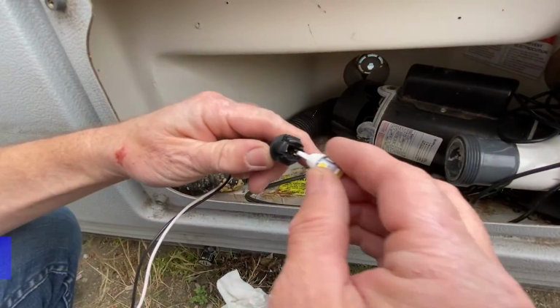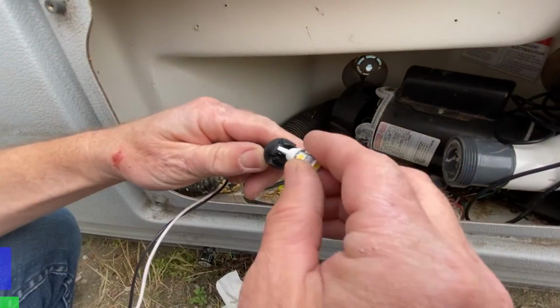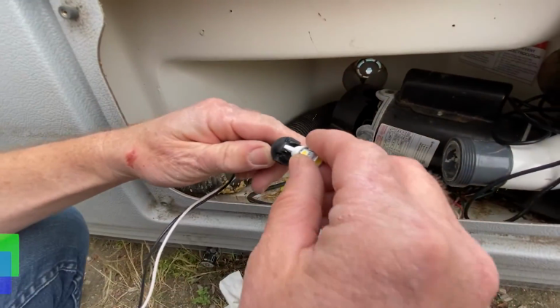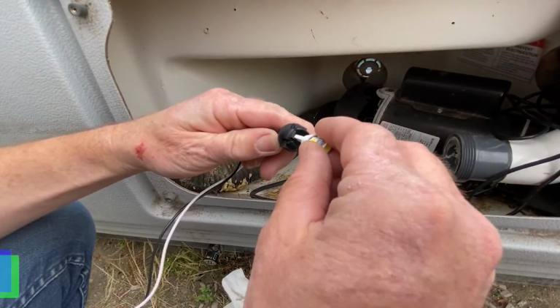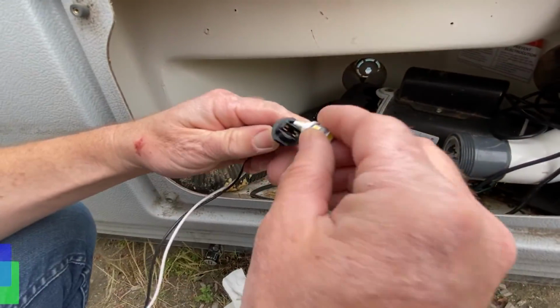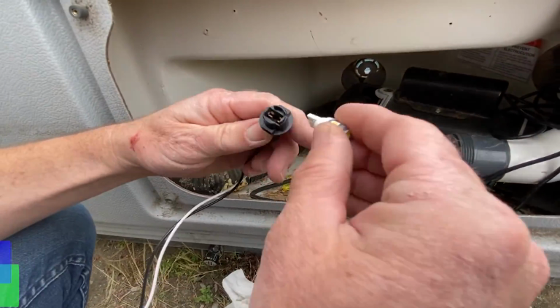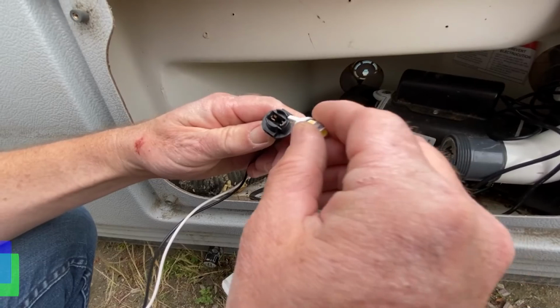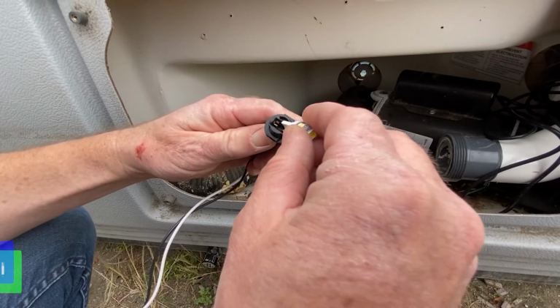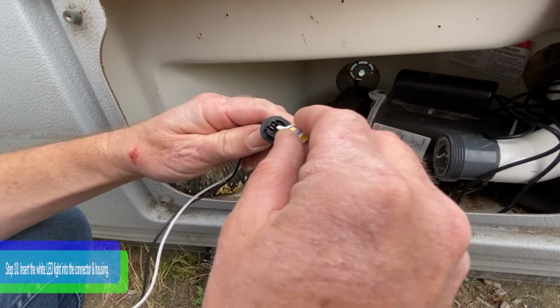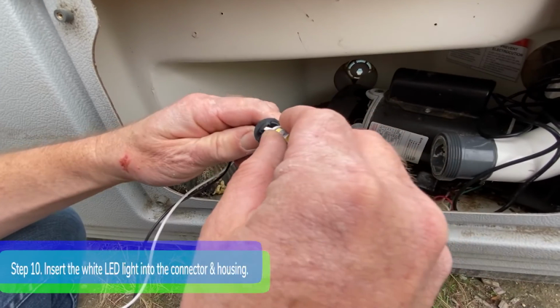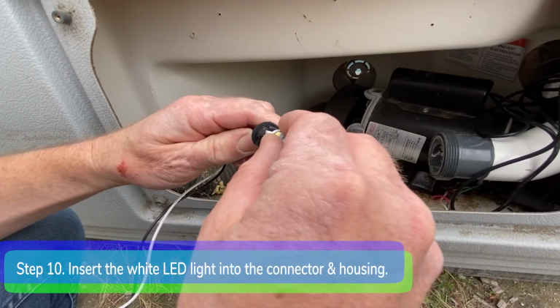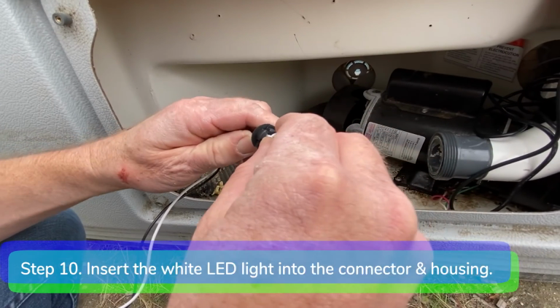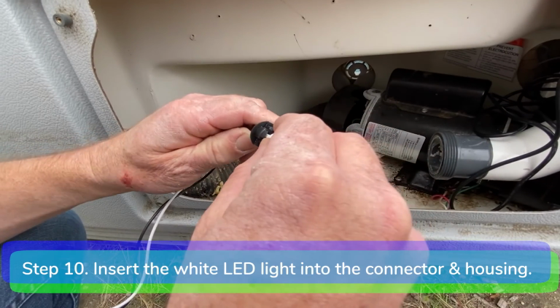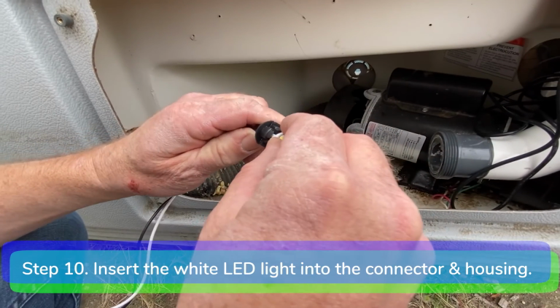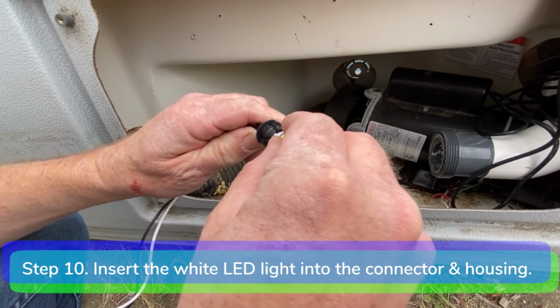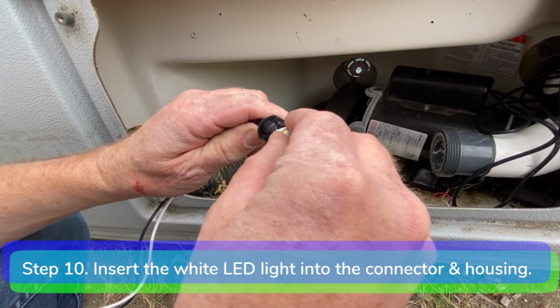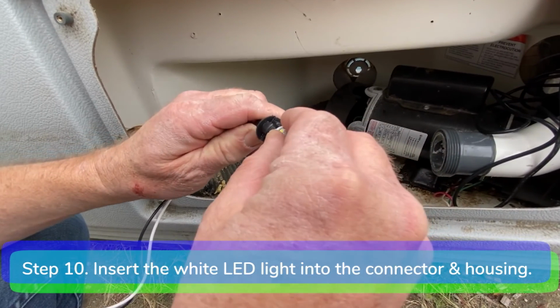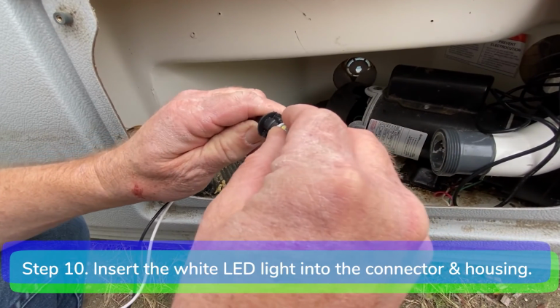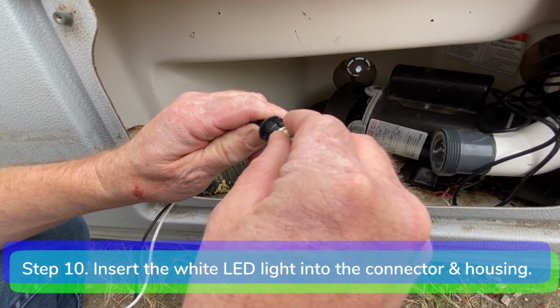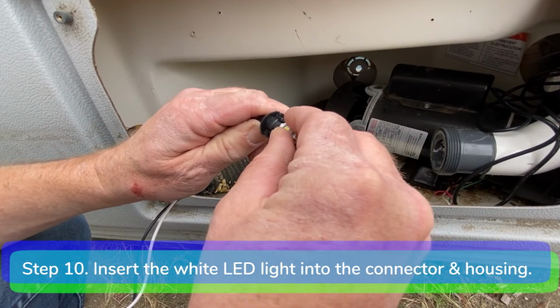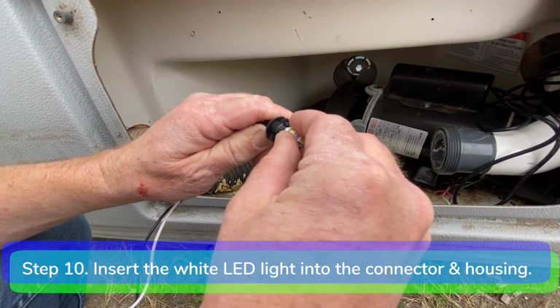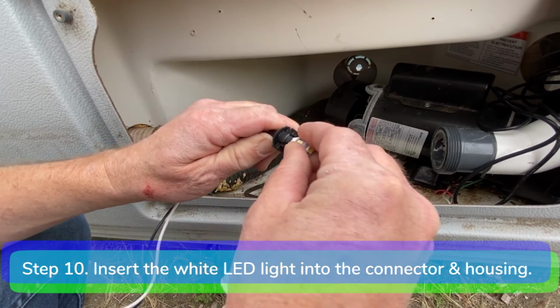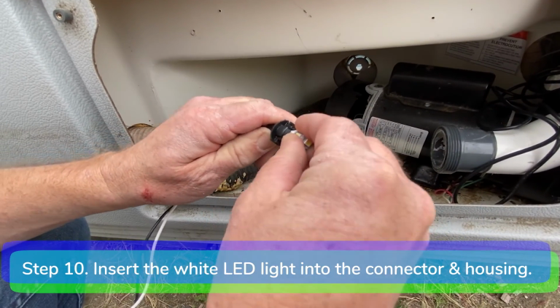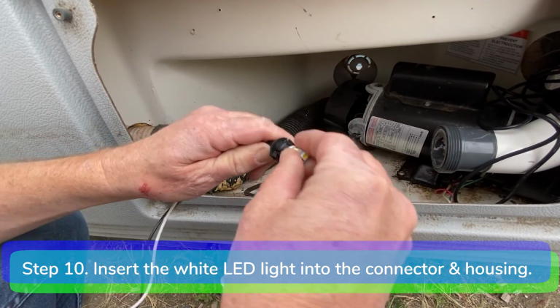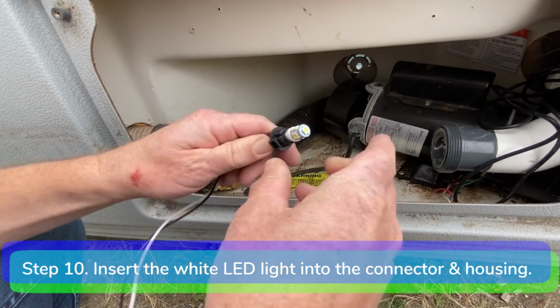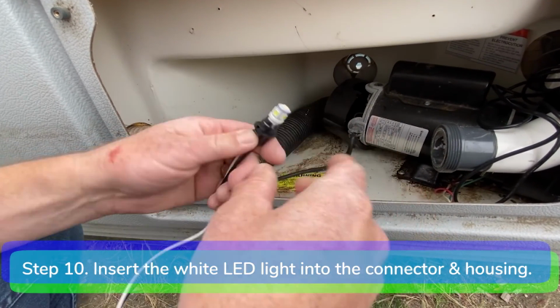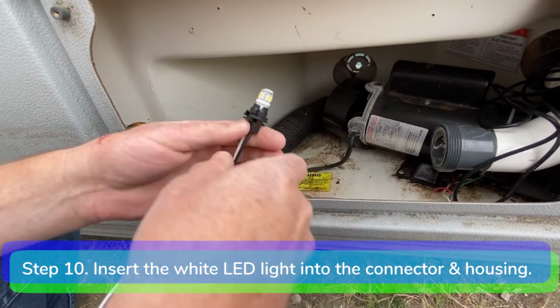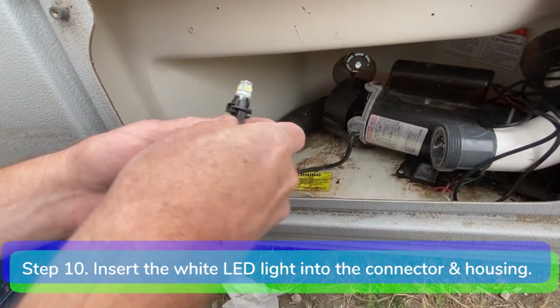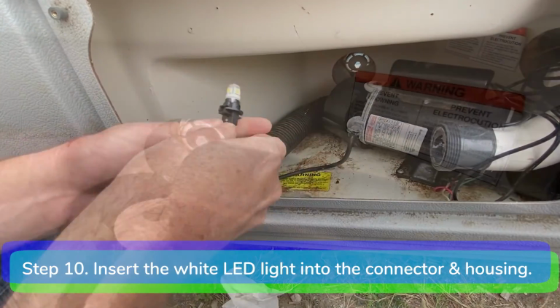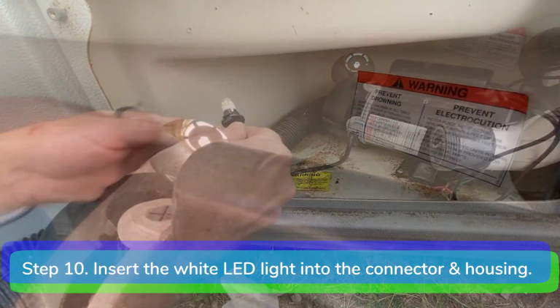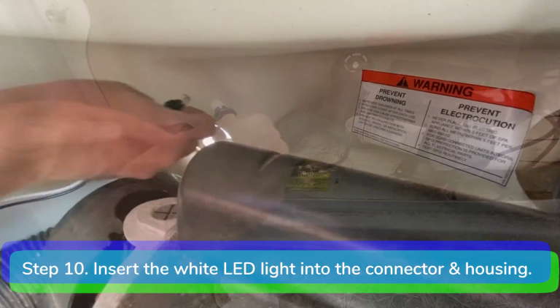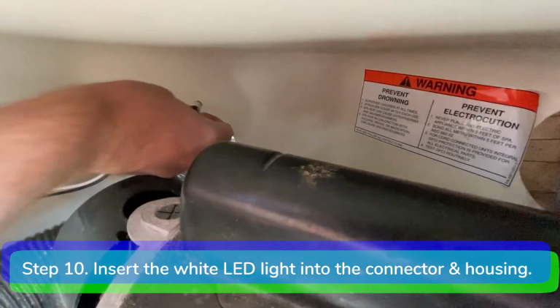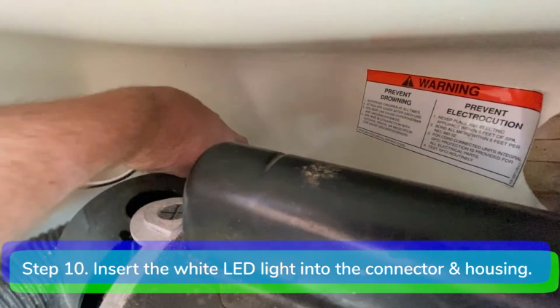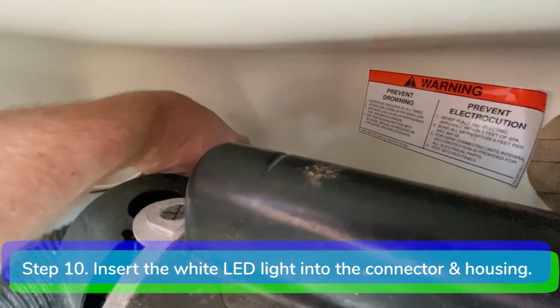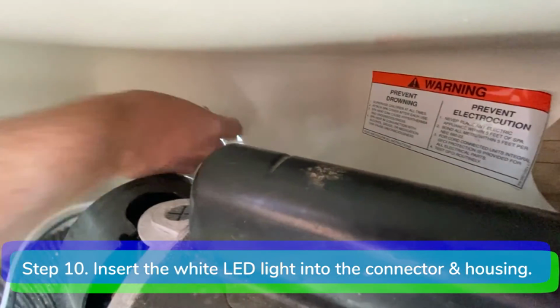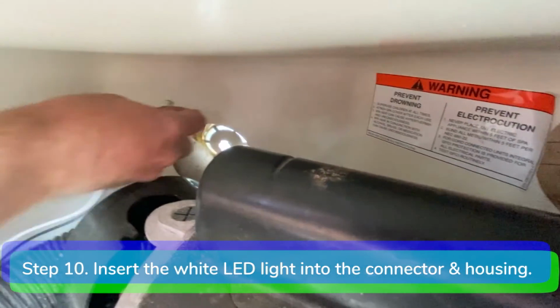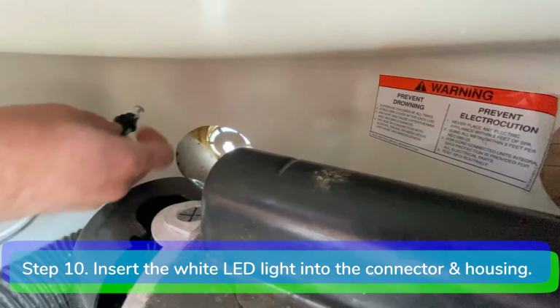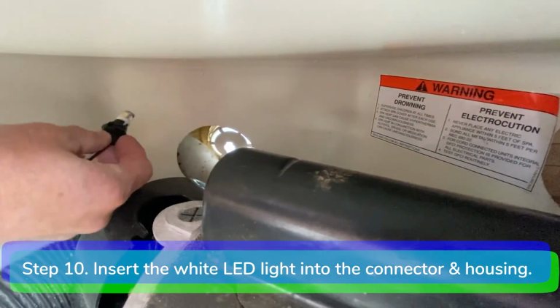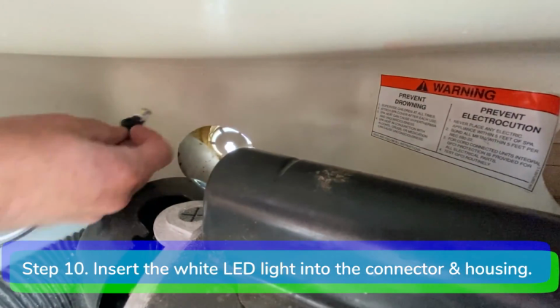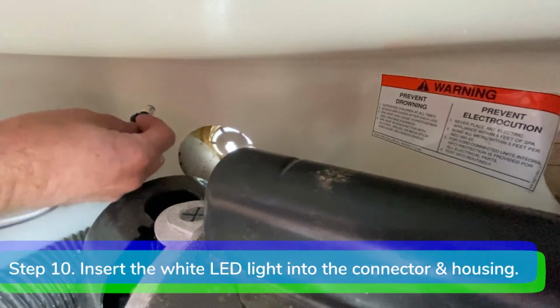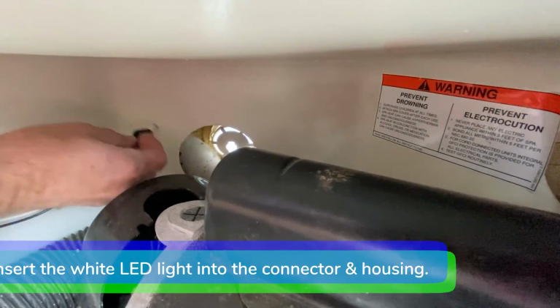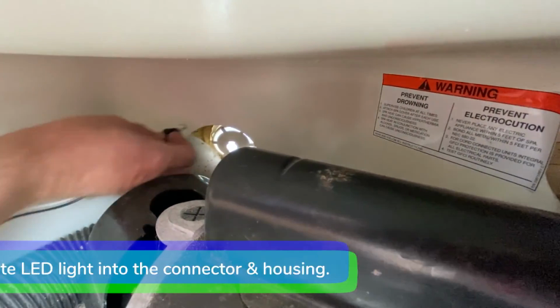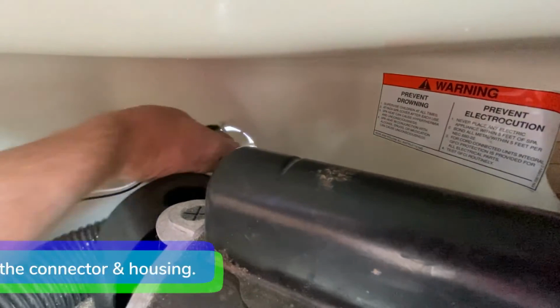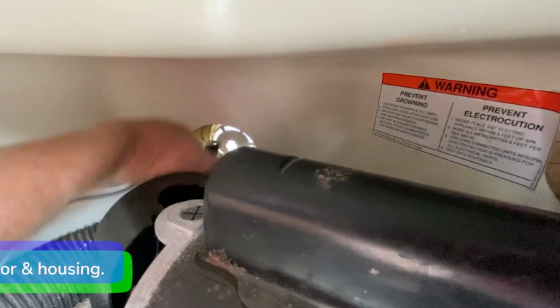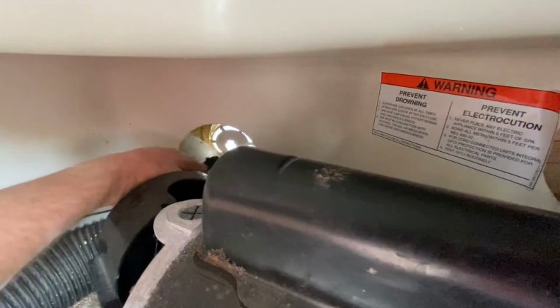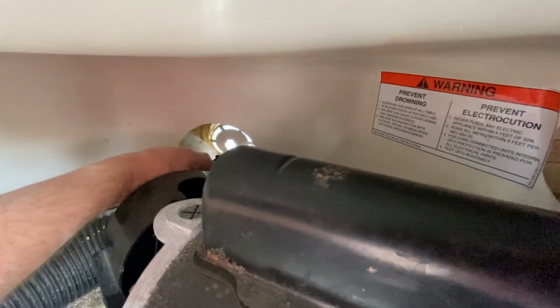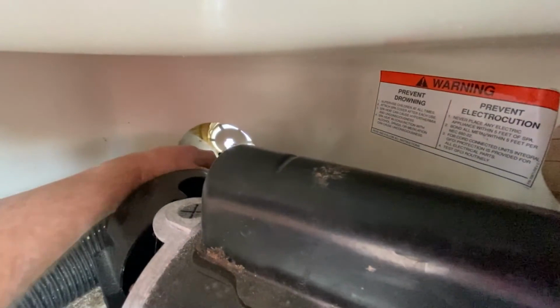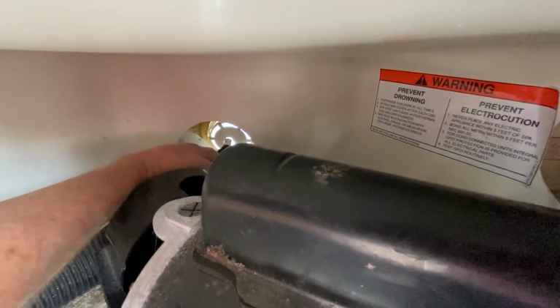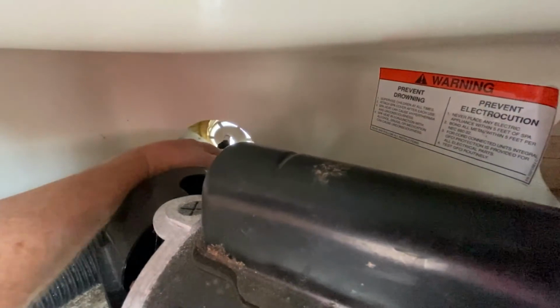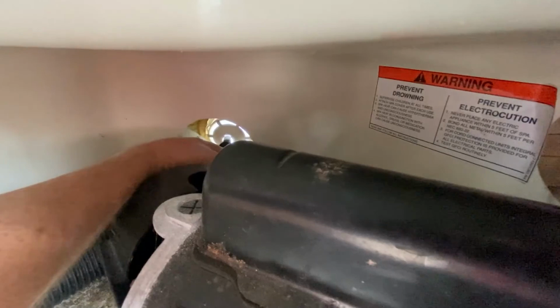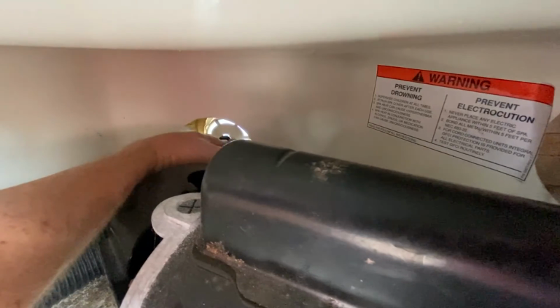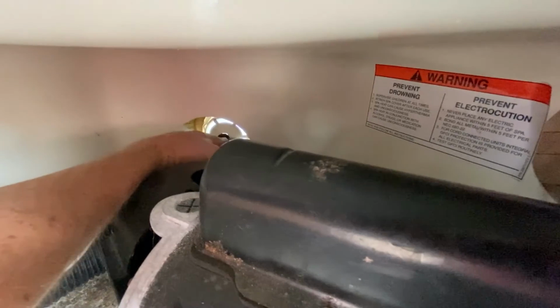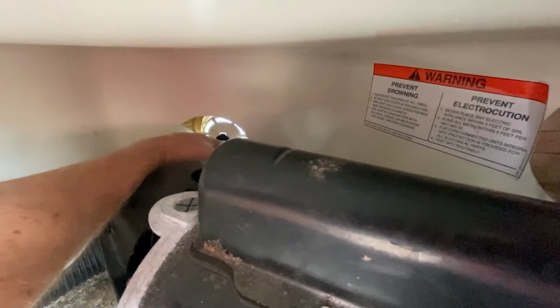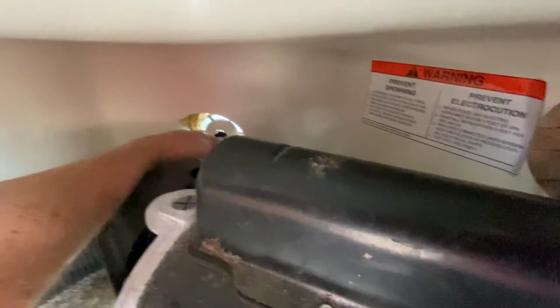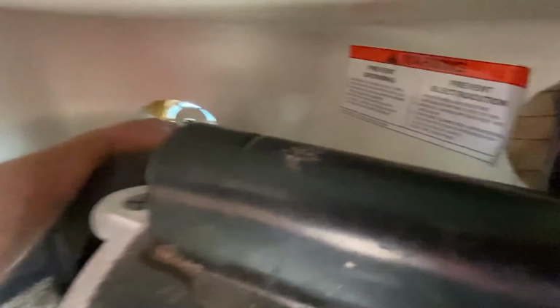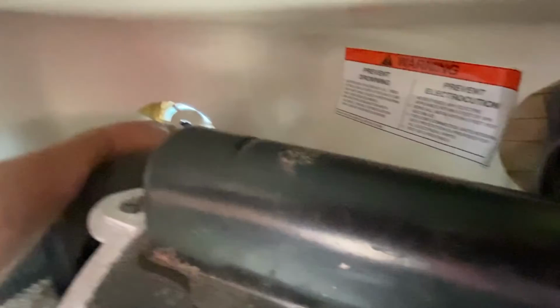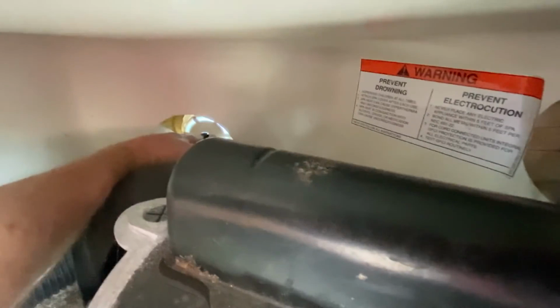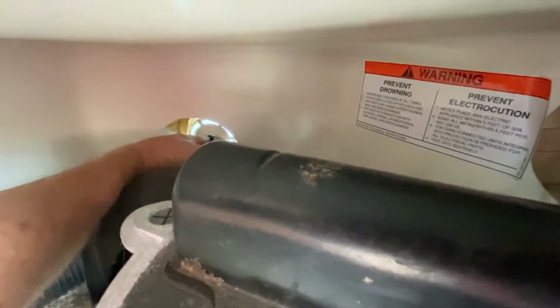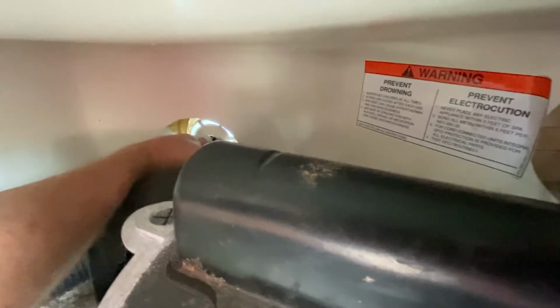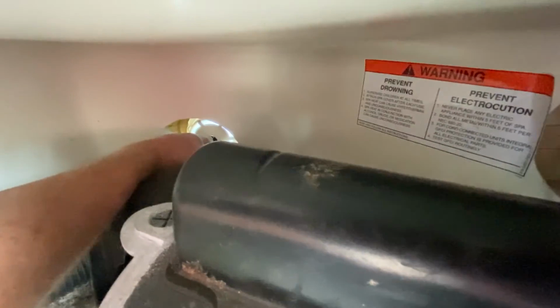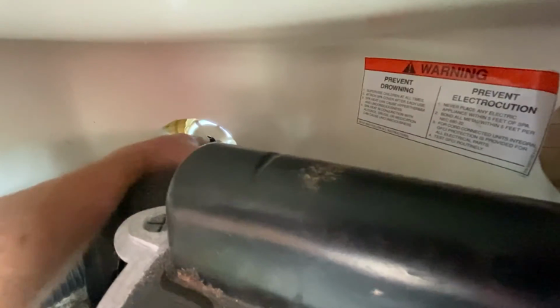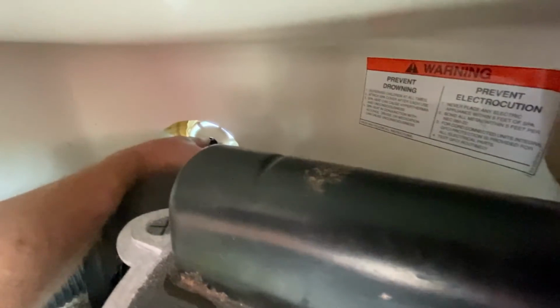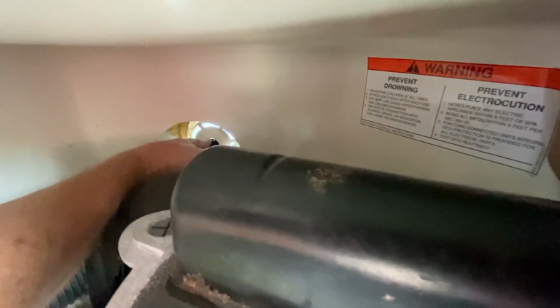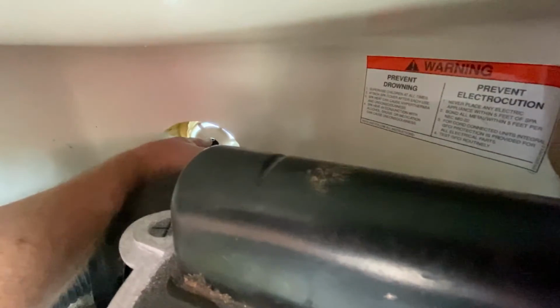Step 10: insert the white LED light on the top. Install the white light into the connector. Install it into the housing by turning it clockwise about a quarter of a turn.